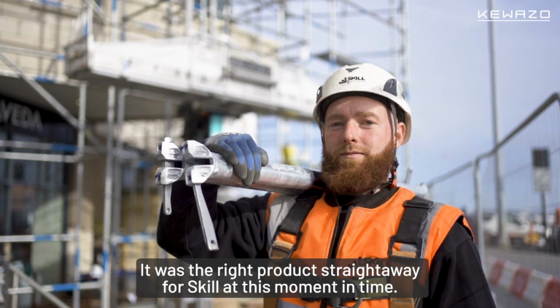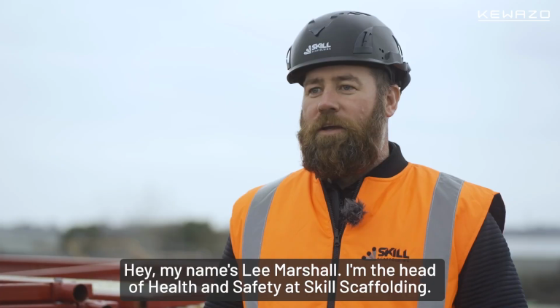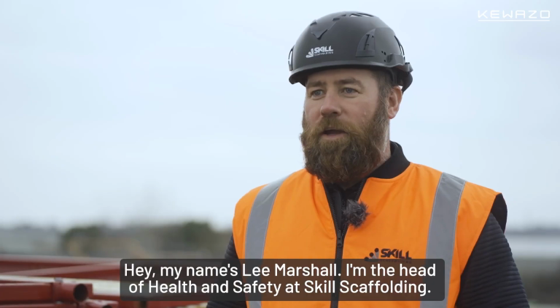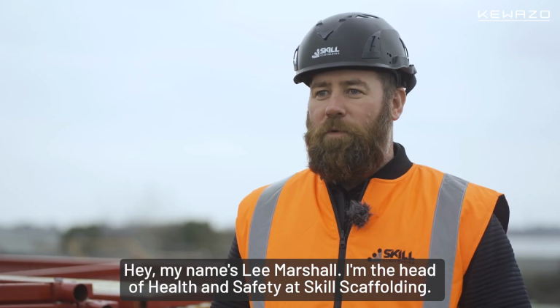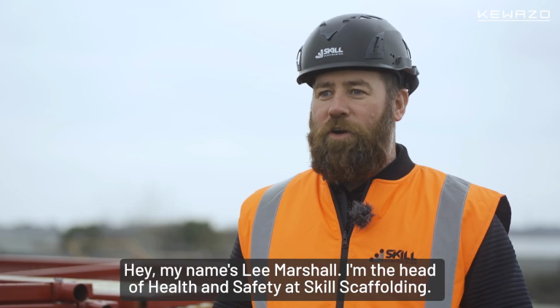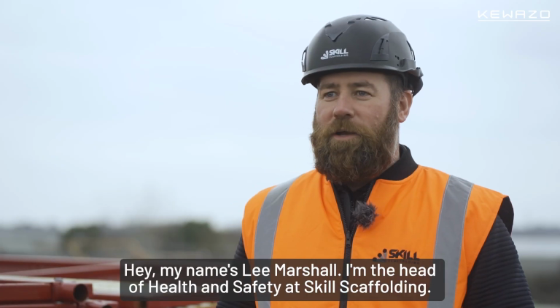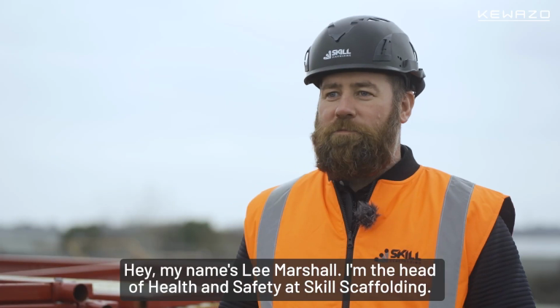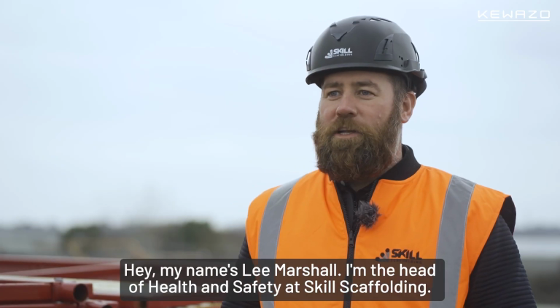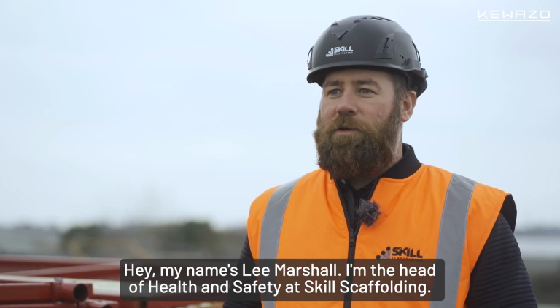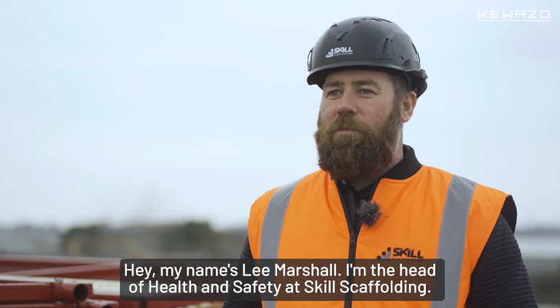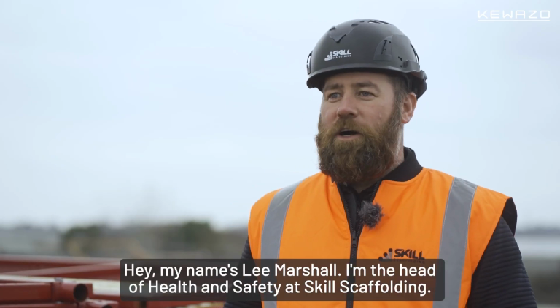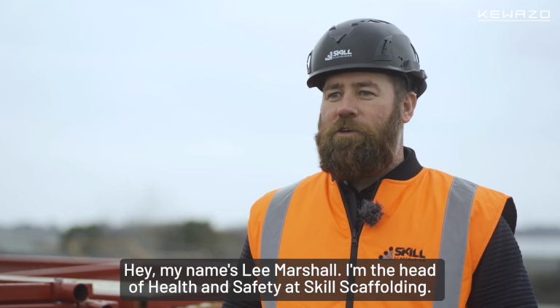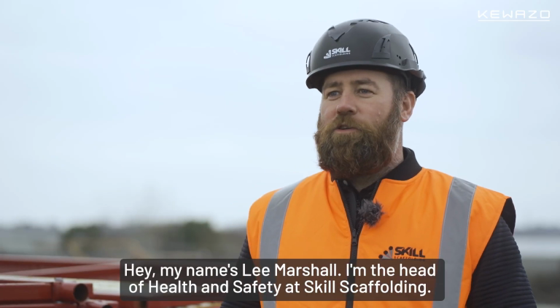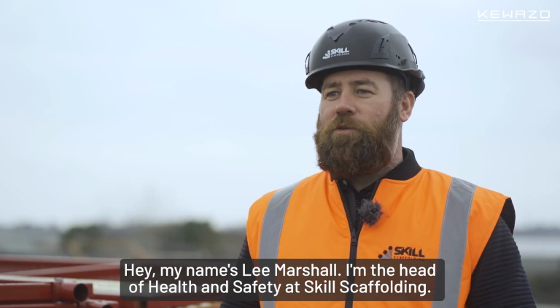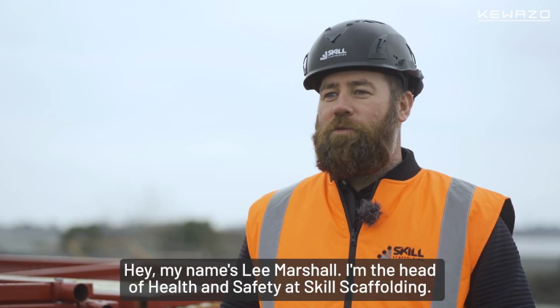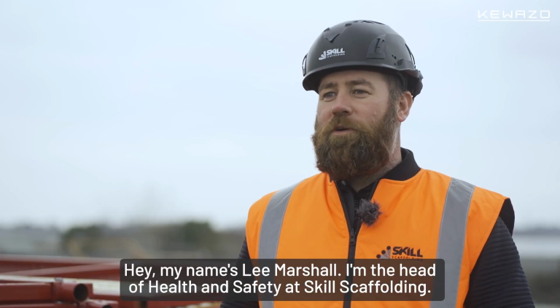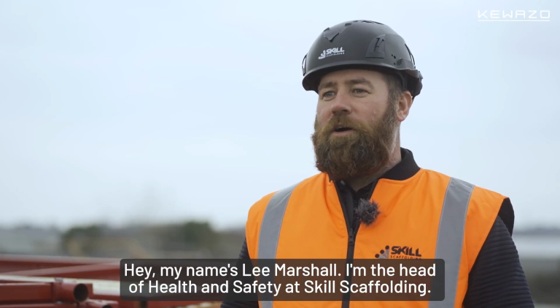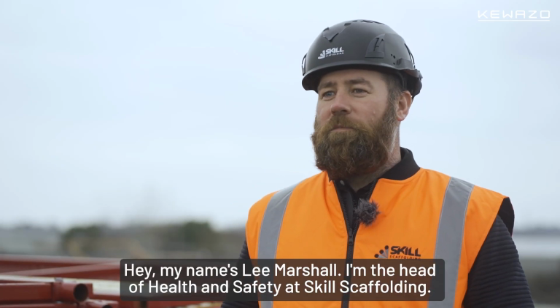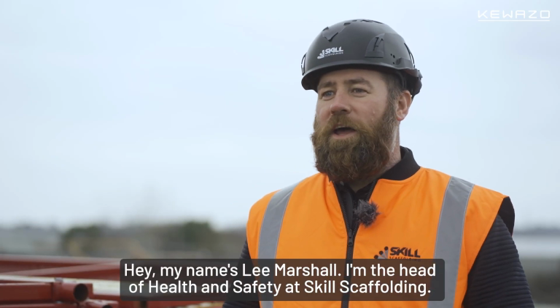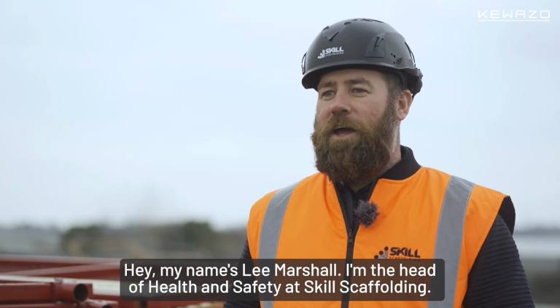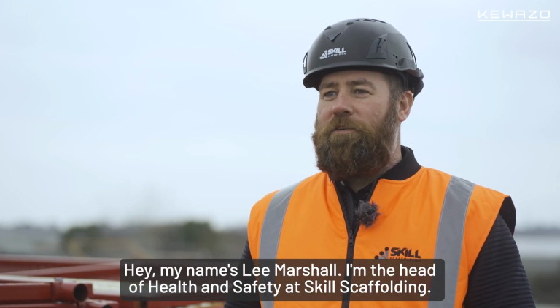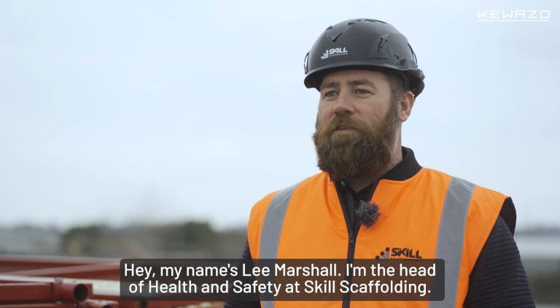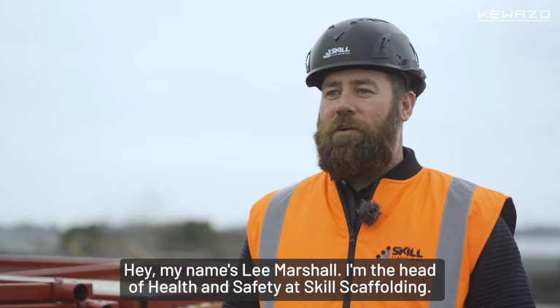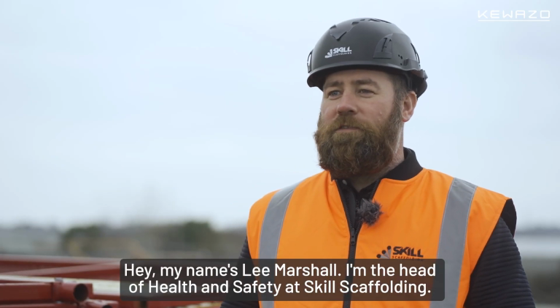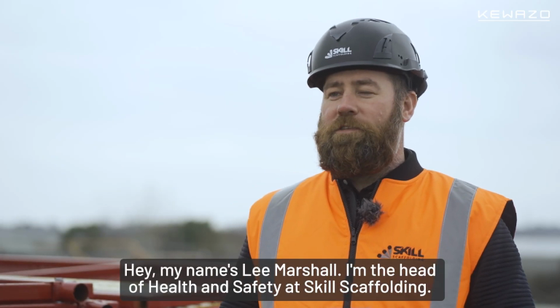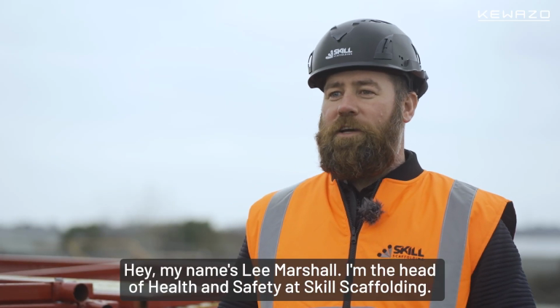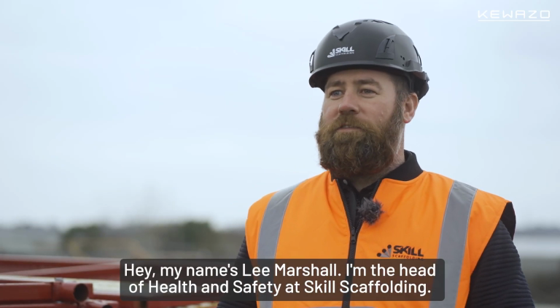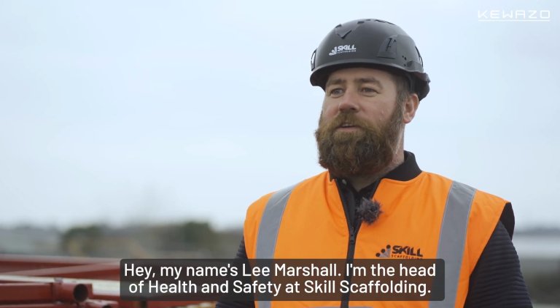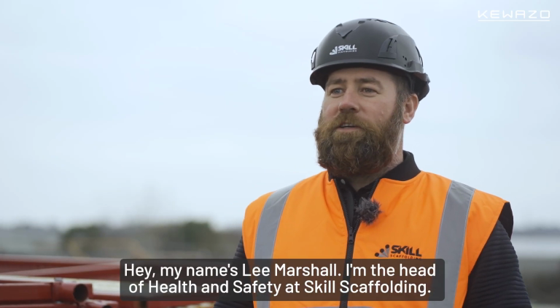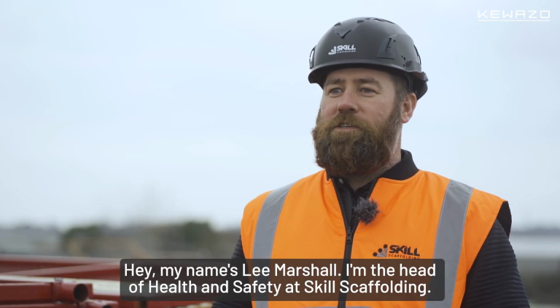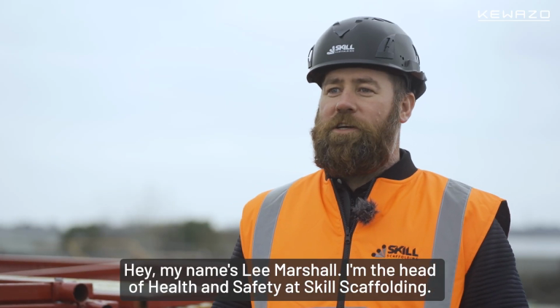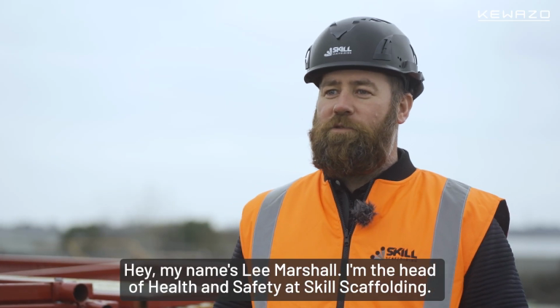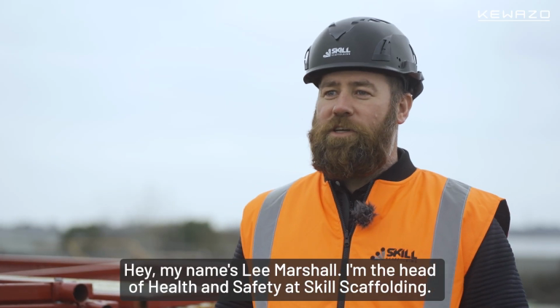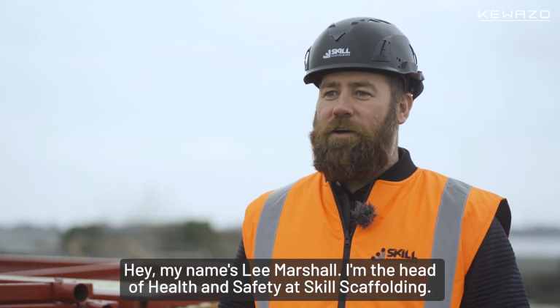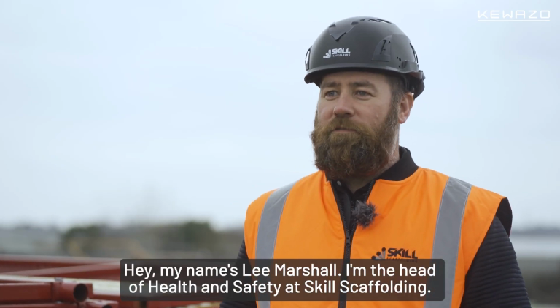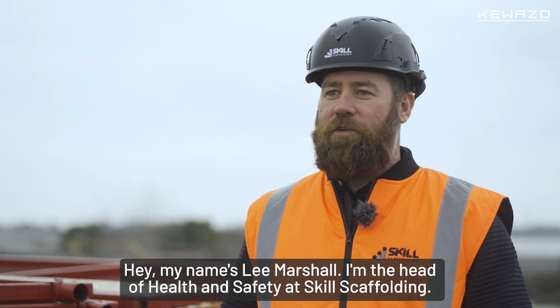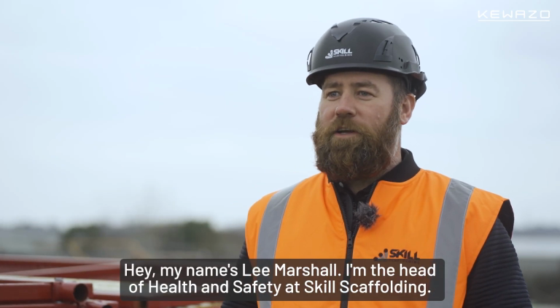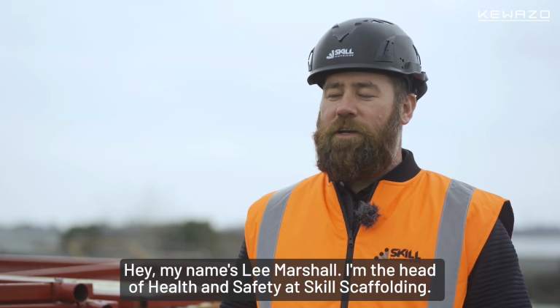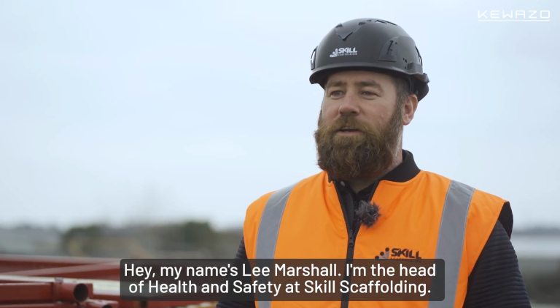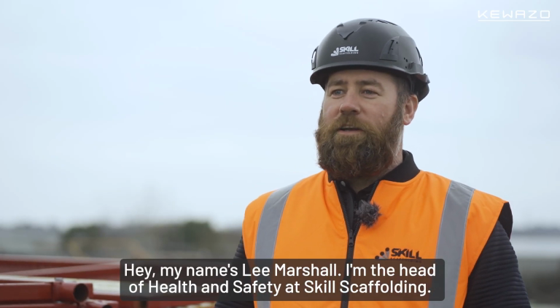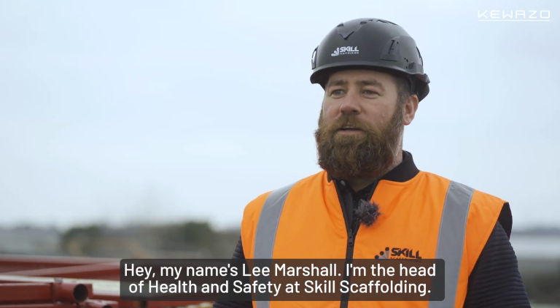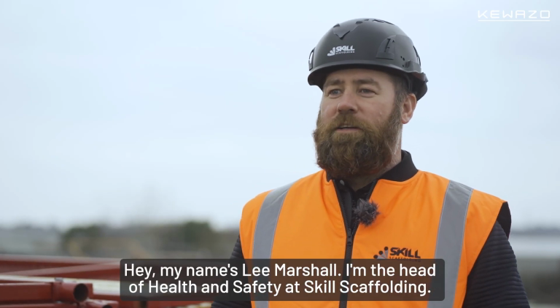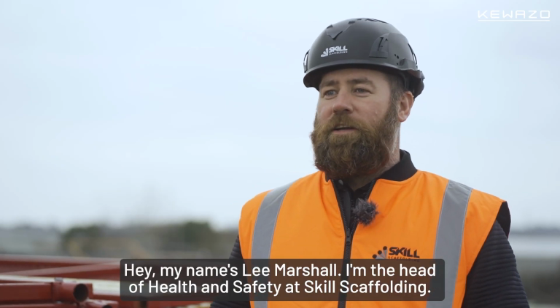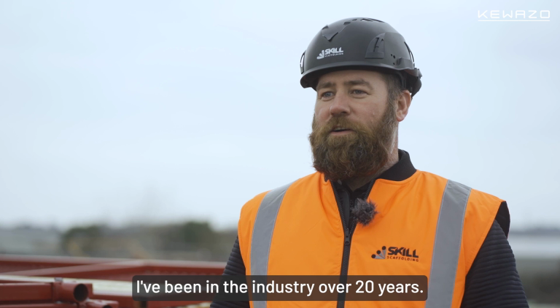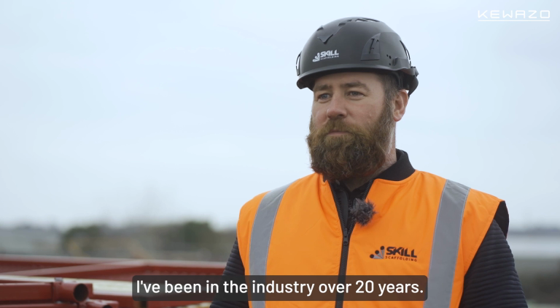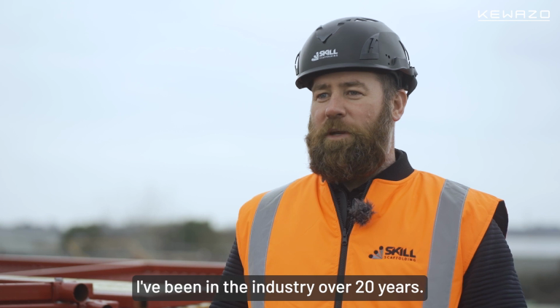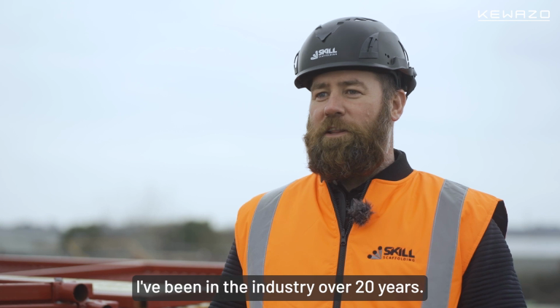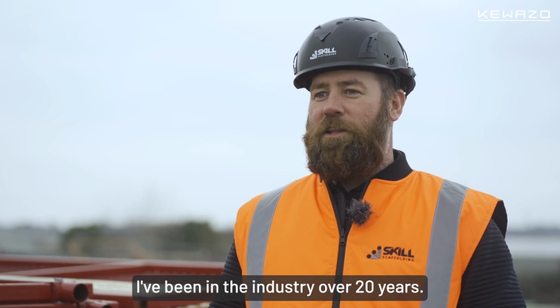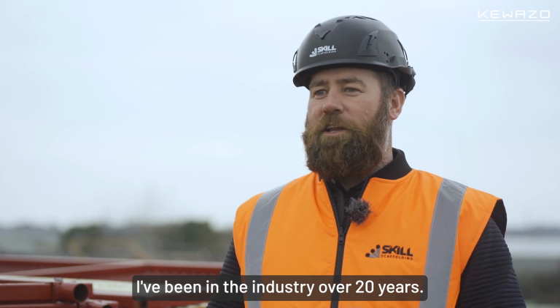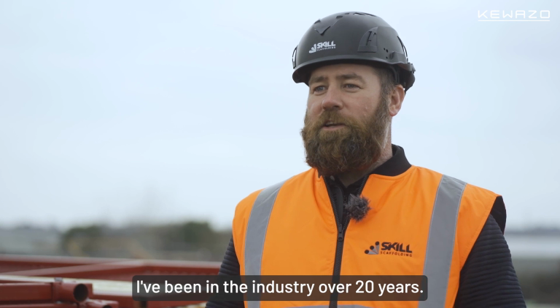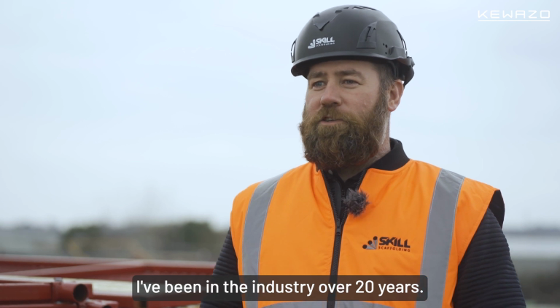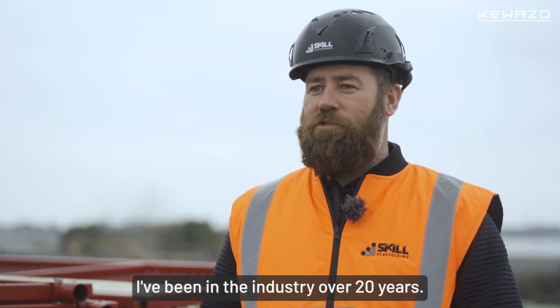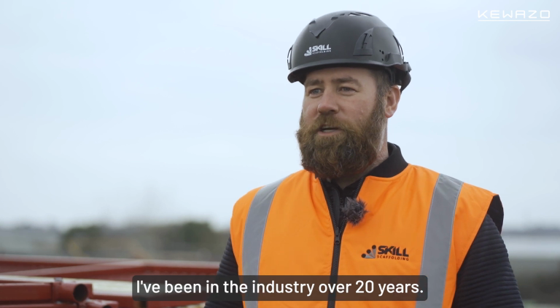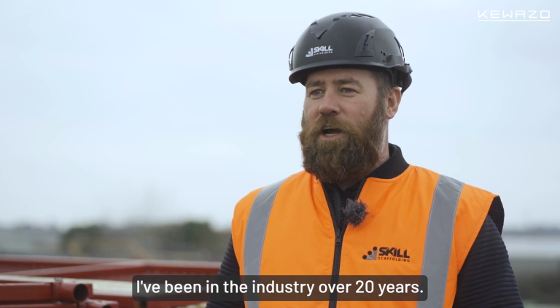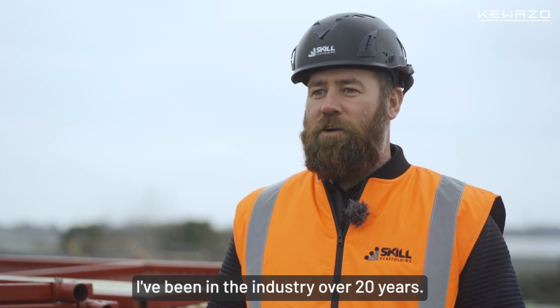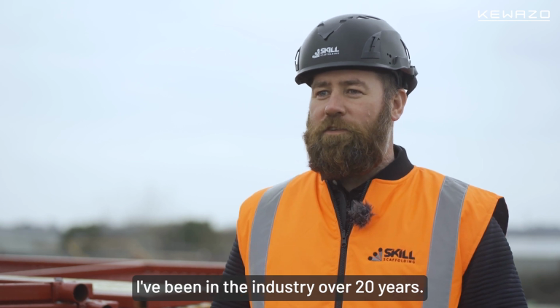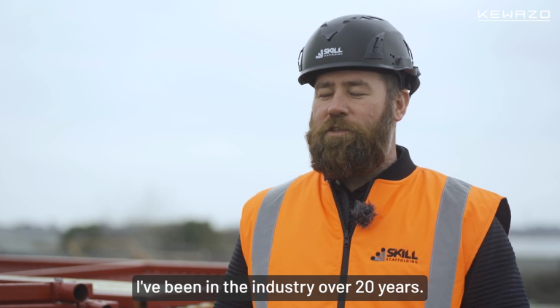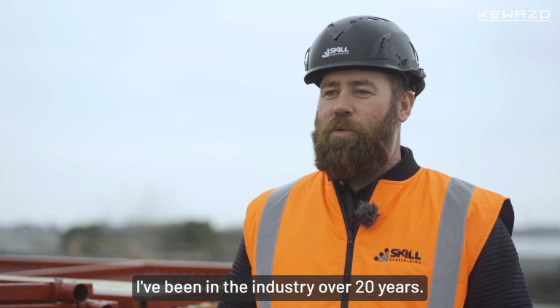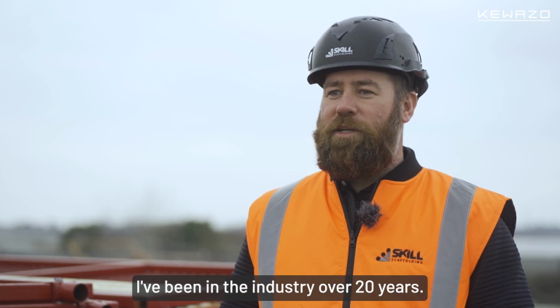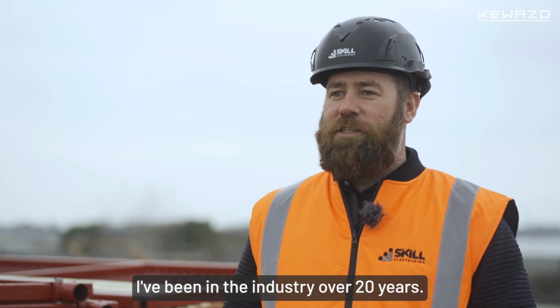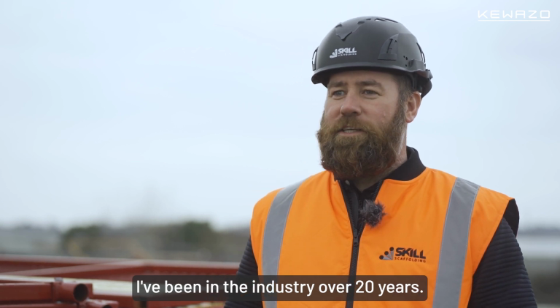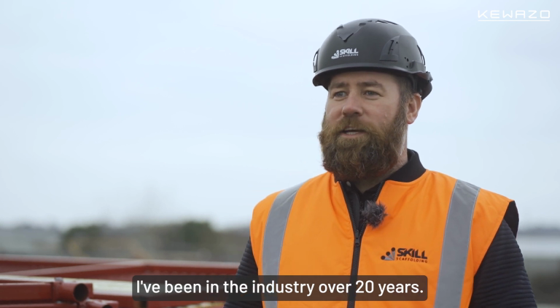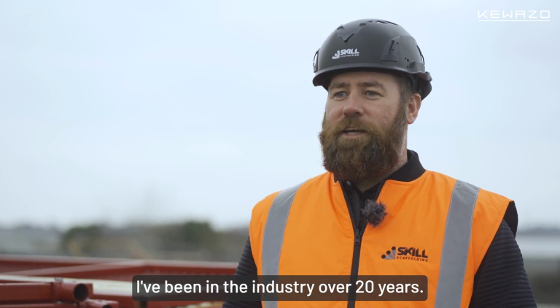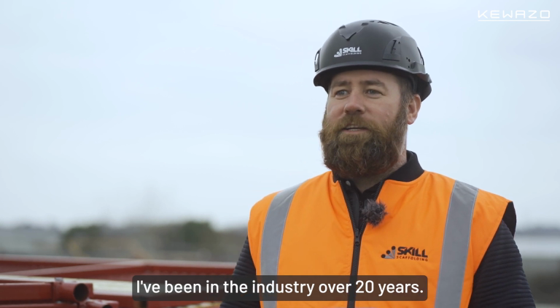My name's Lee Marshall. I'm the Head of Health and Safety at Skill Scaffolding. I've been in the industry over 20 years.